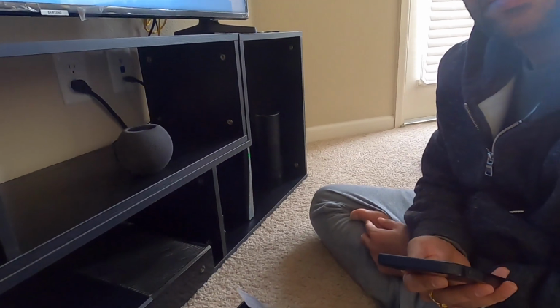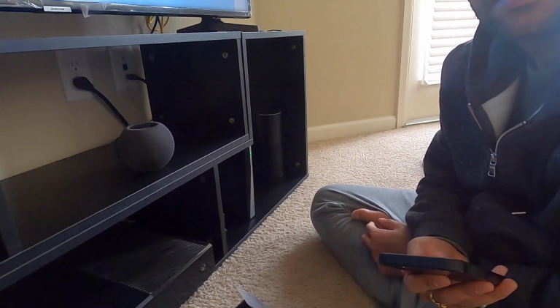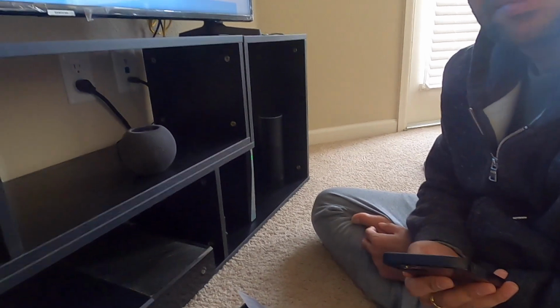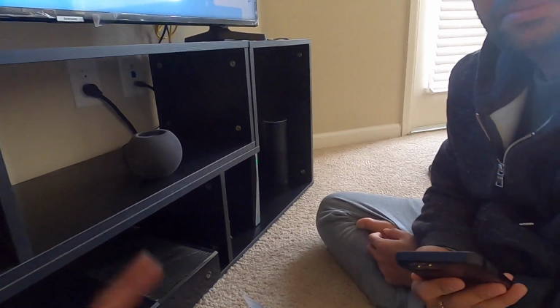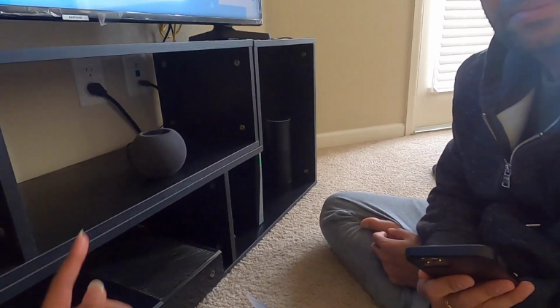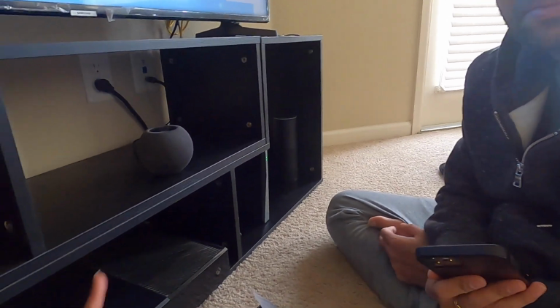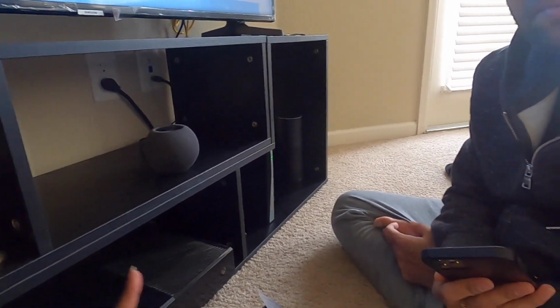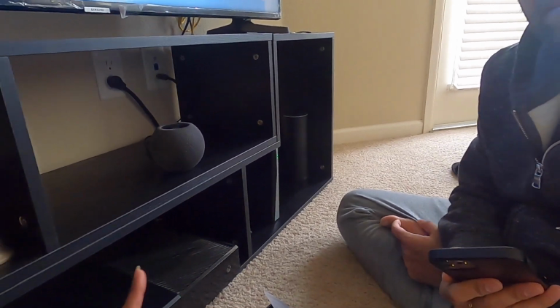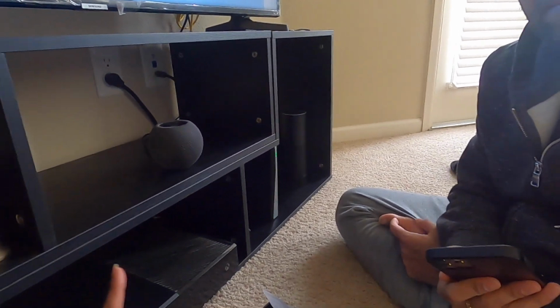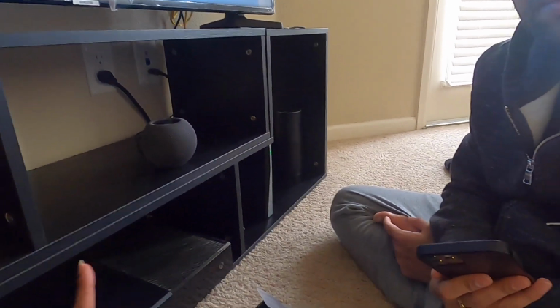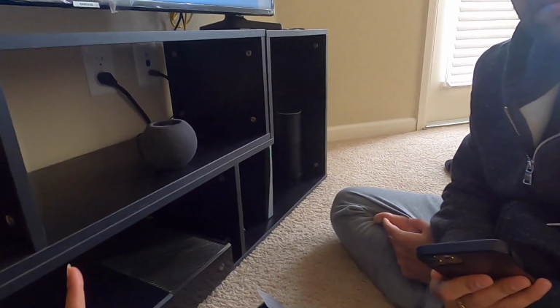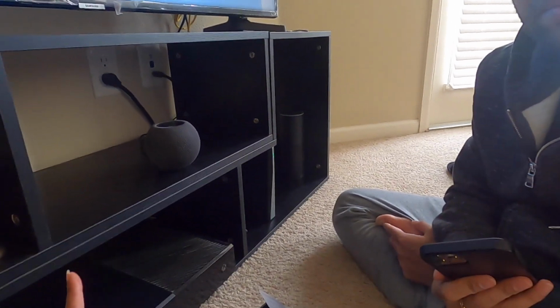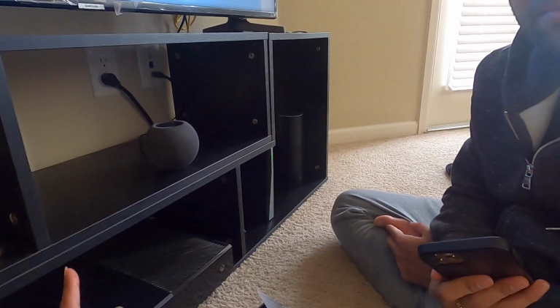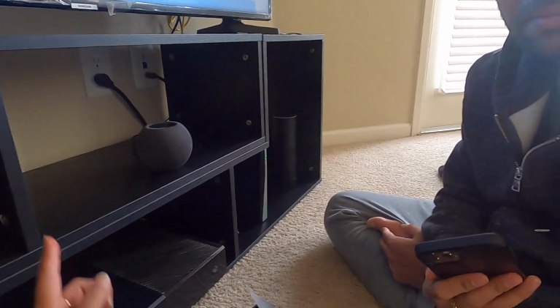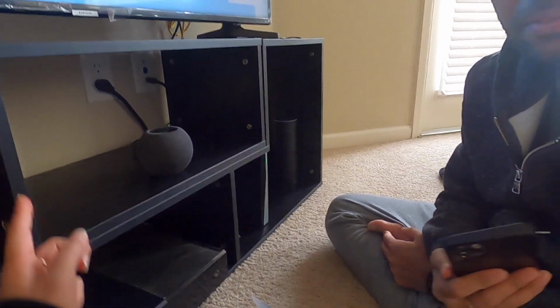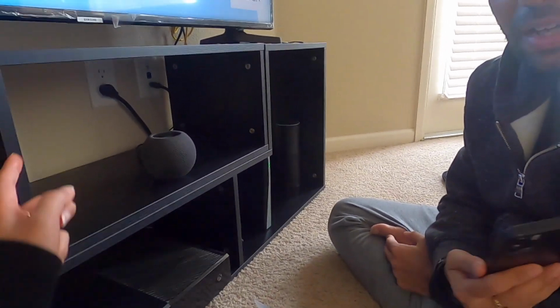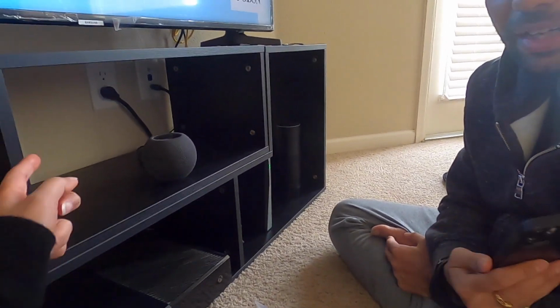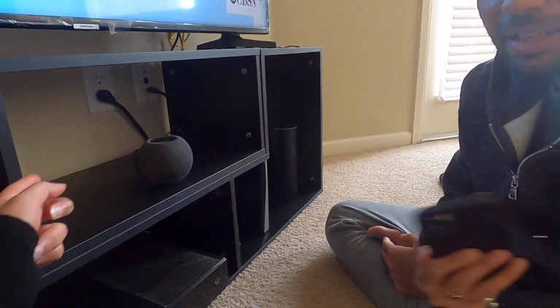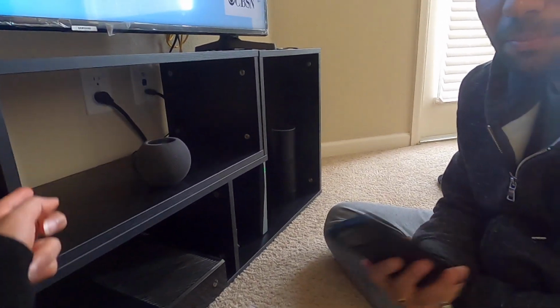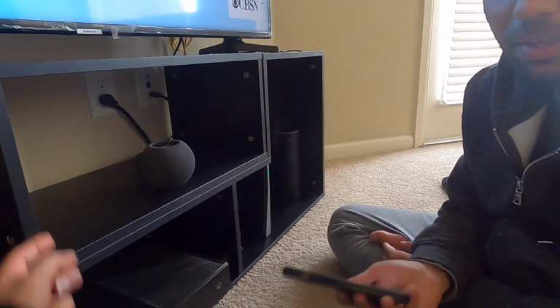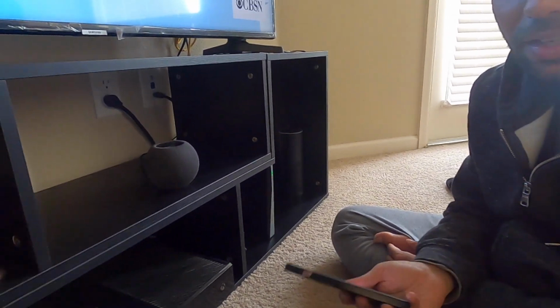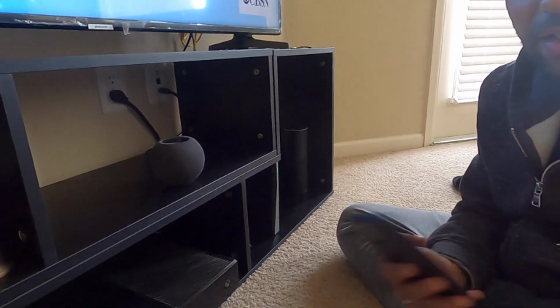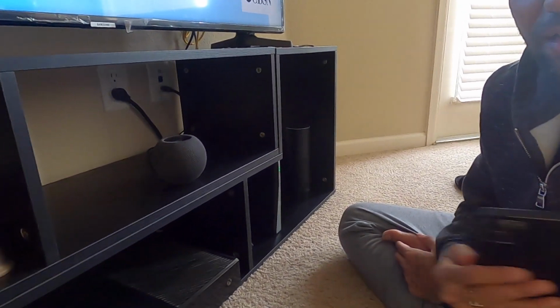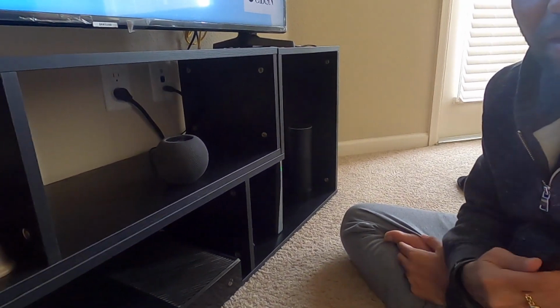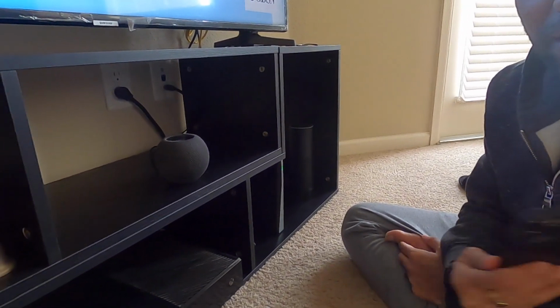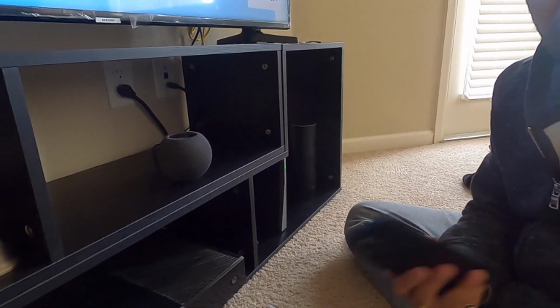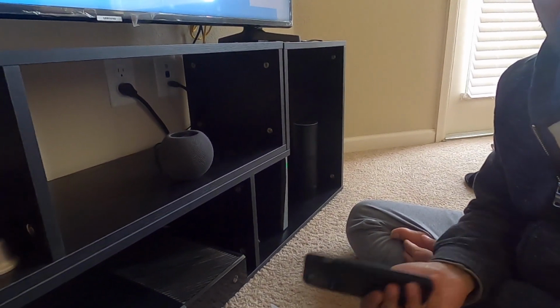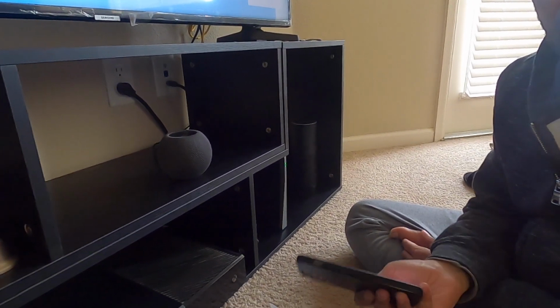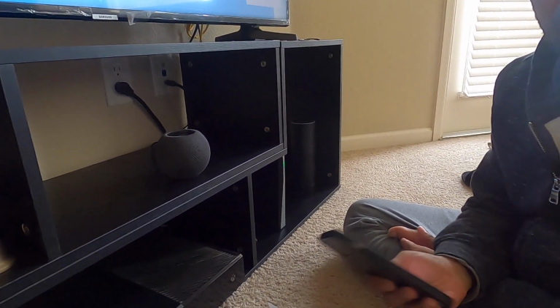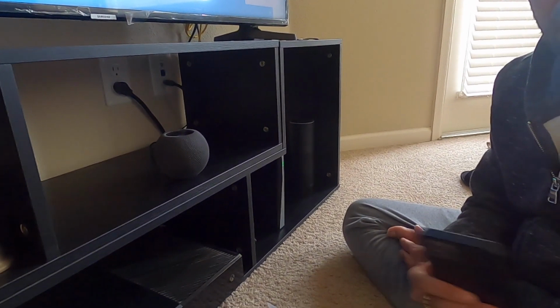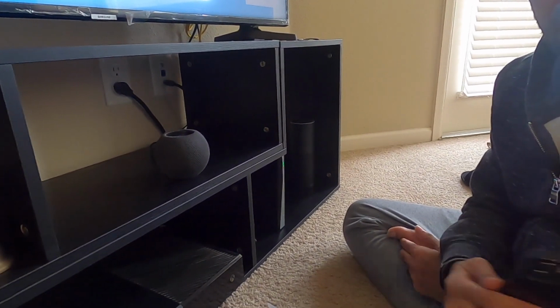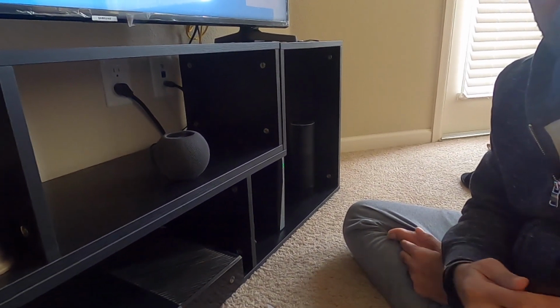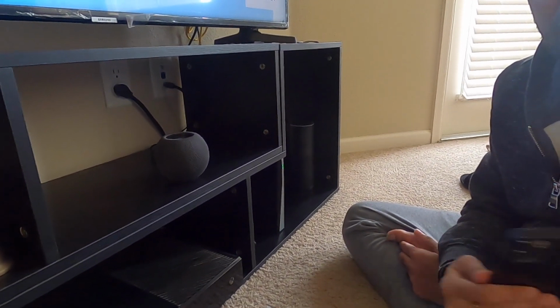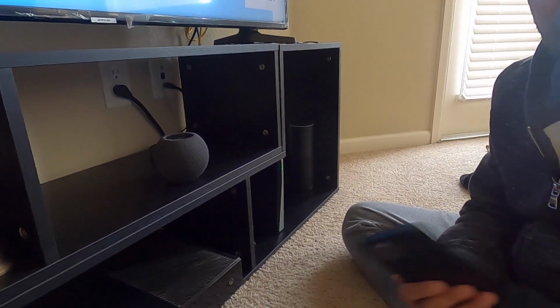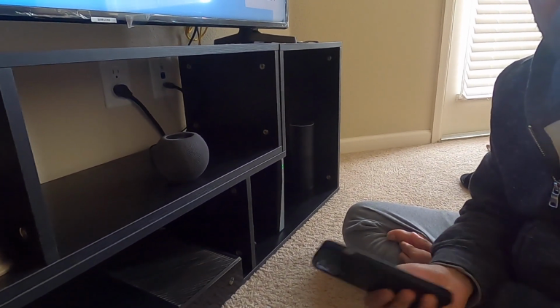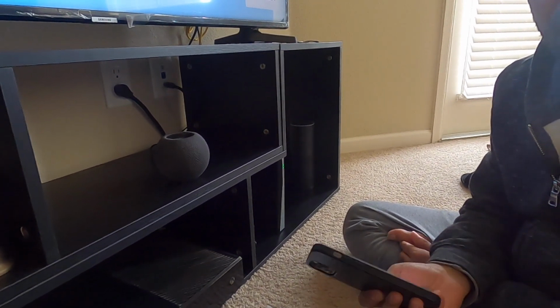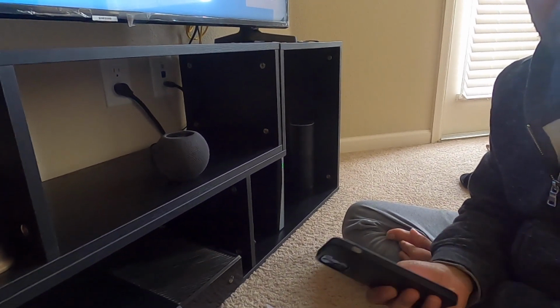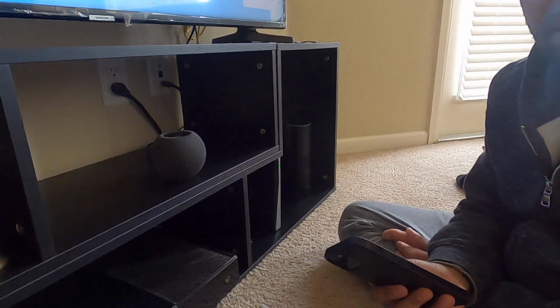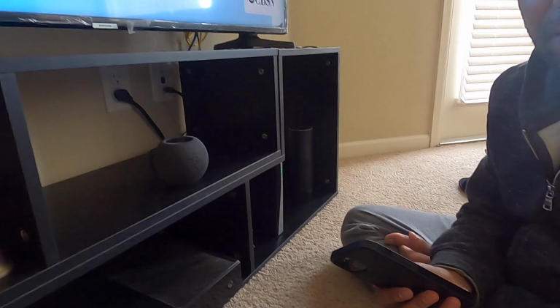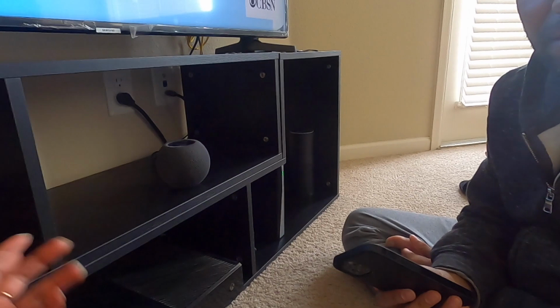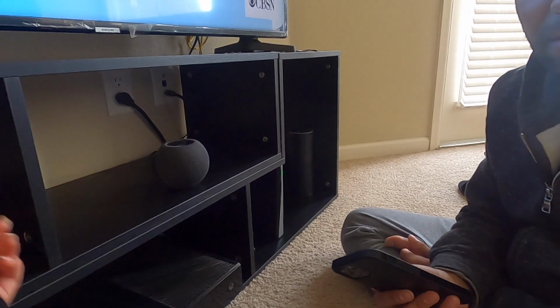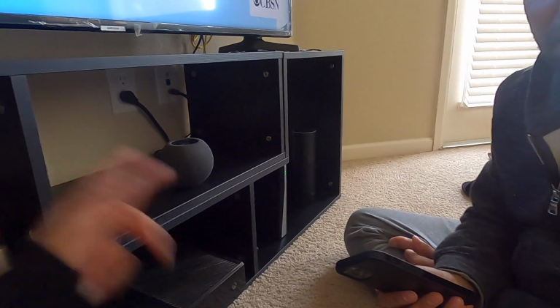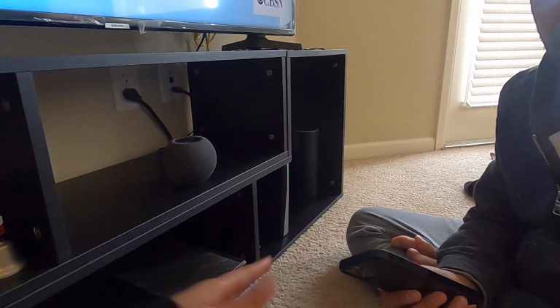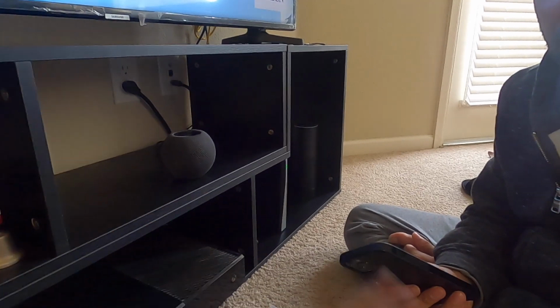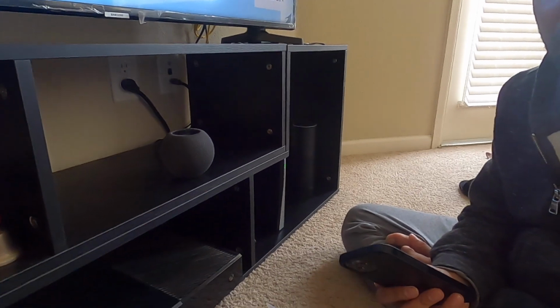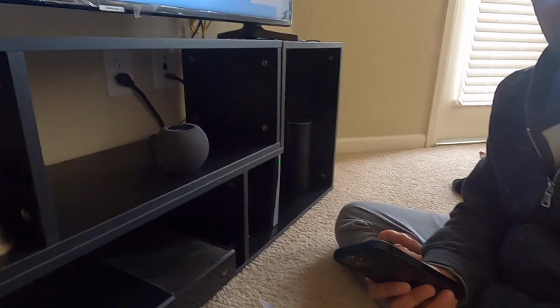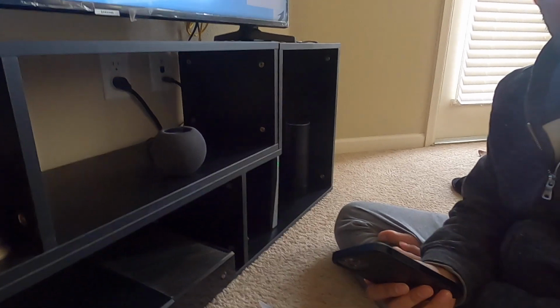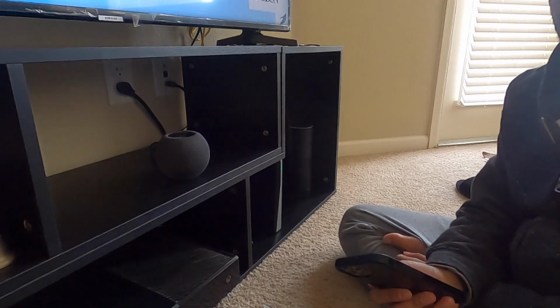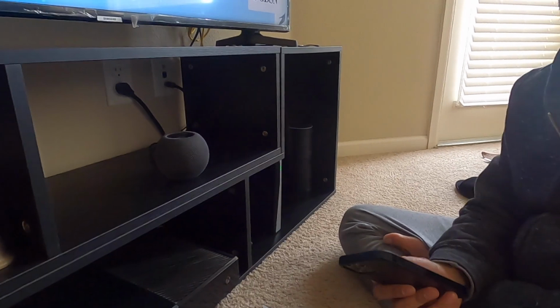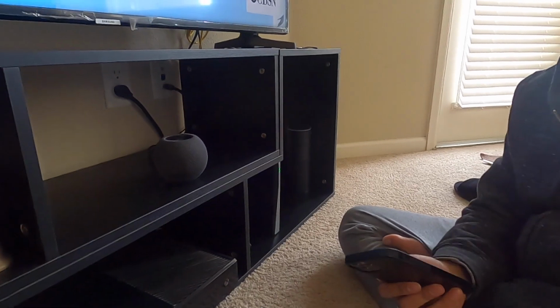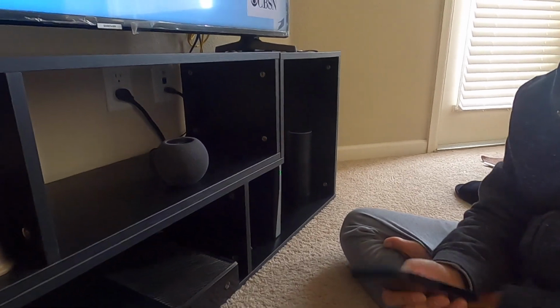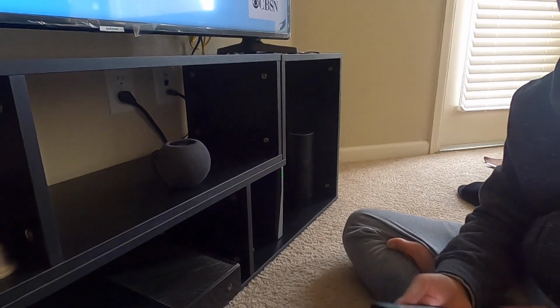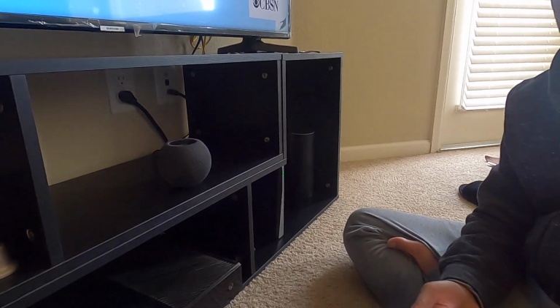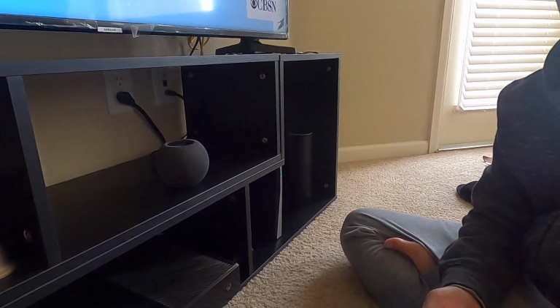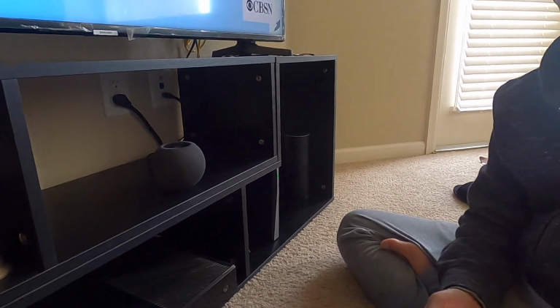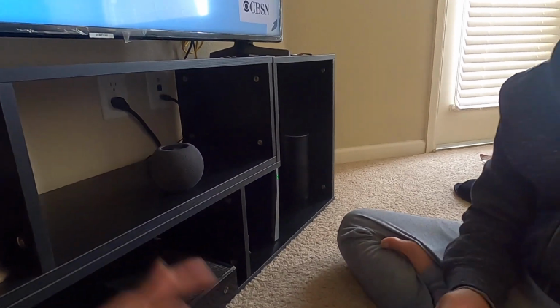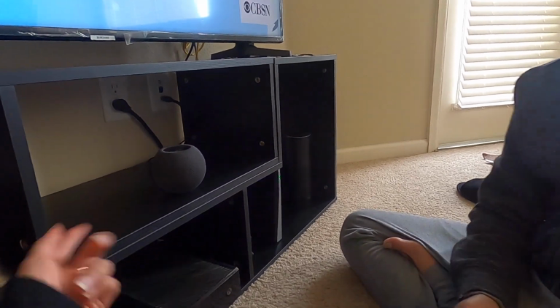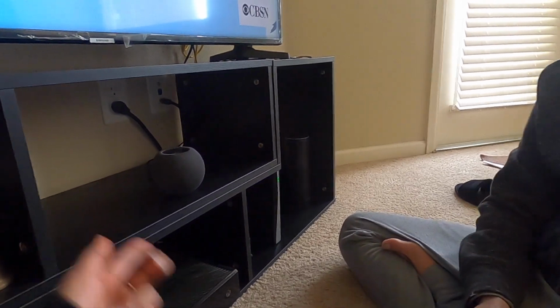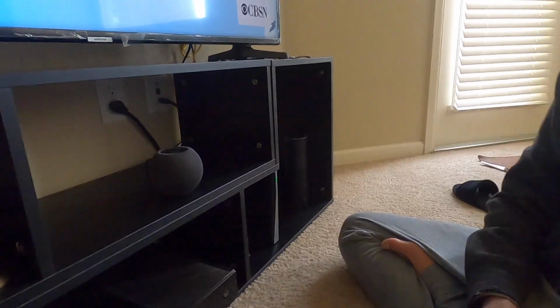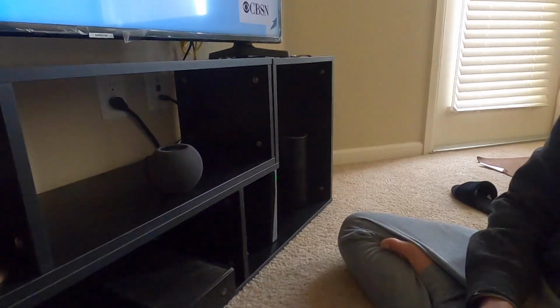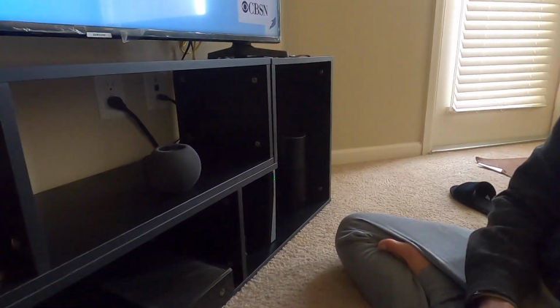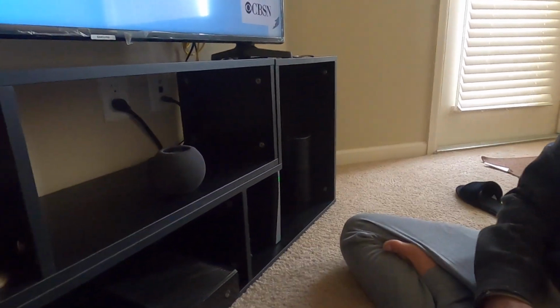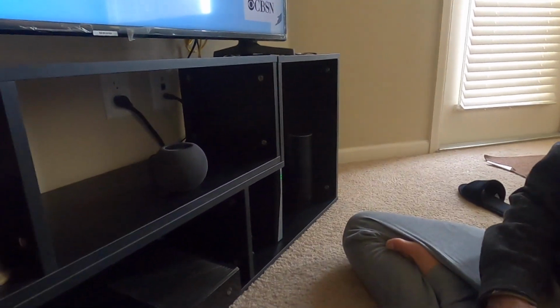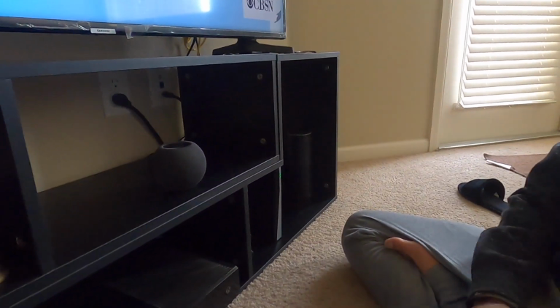So once you touch the speaker, it can play here and there. The stream transfers automatically — as soon as you touch it.